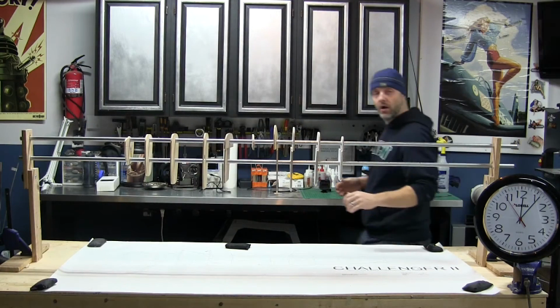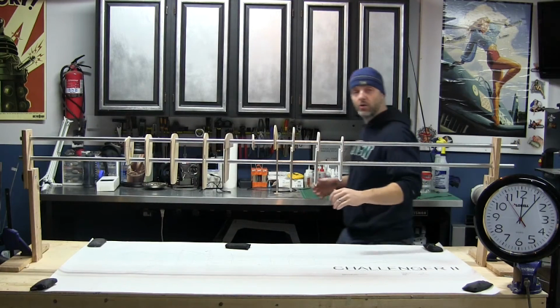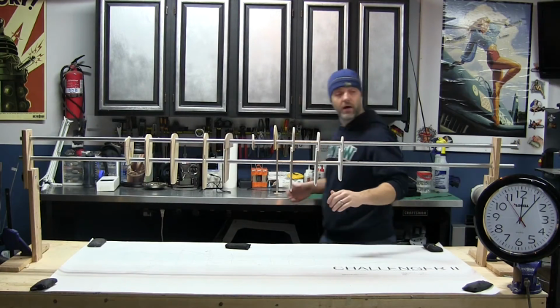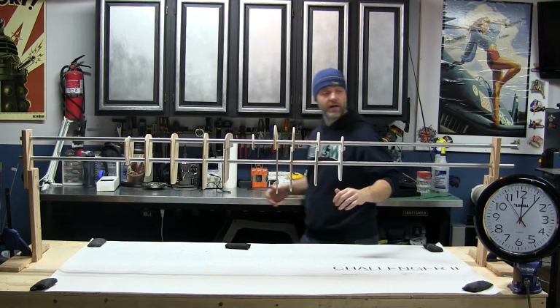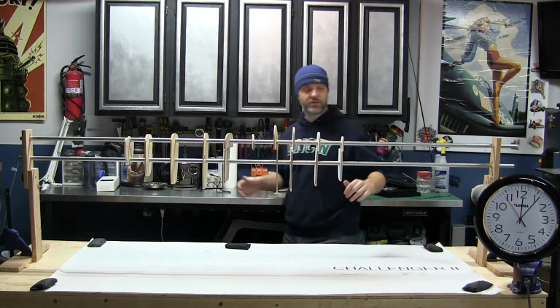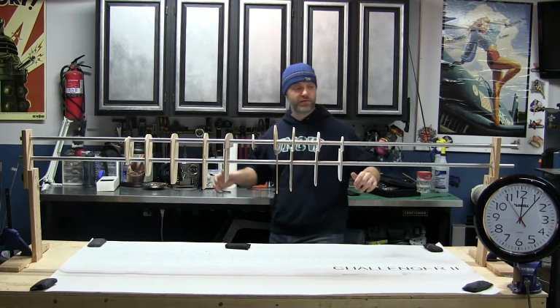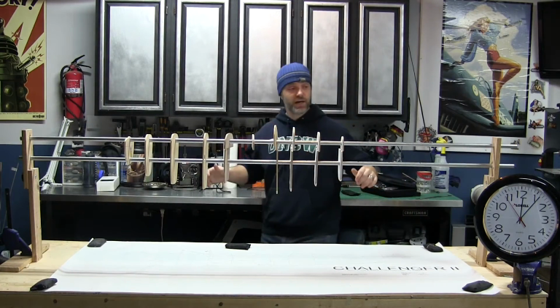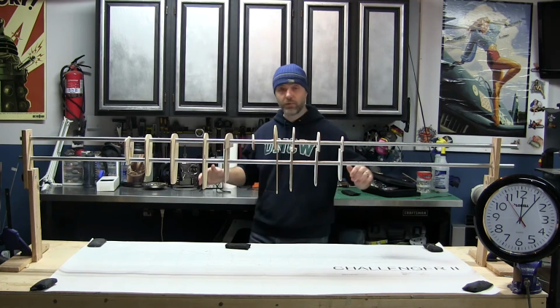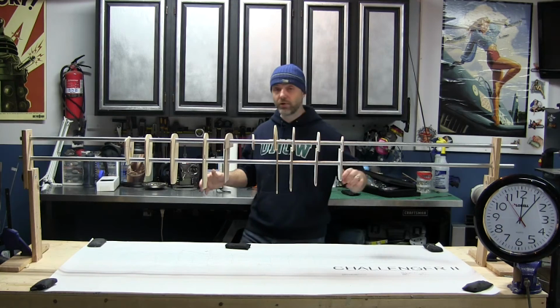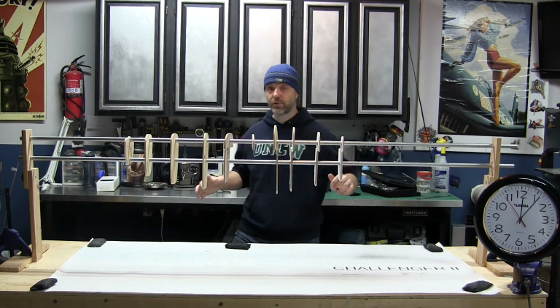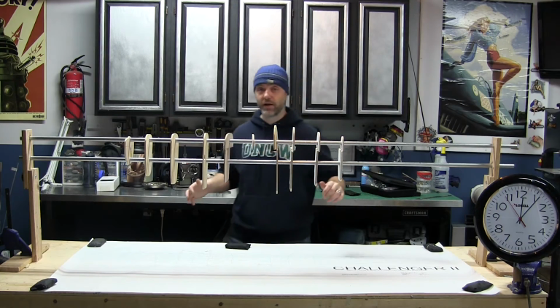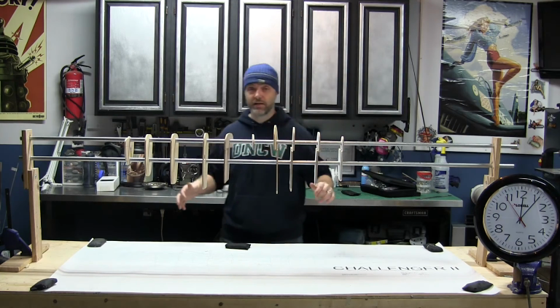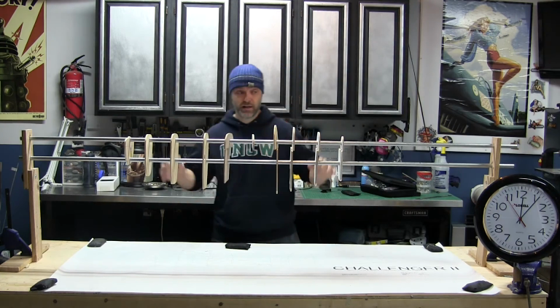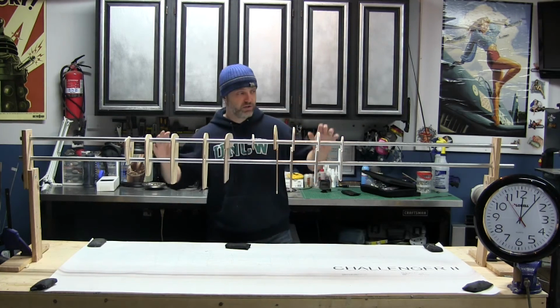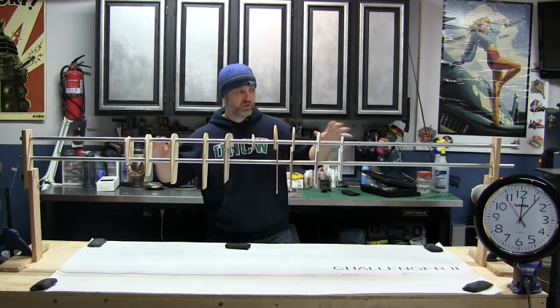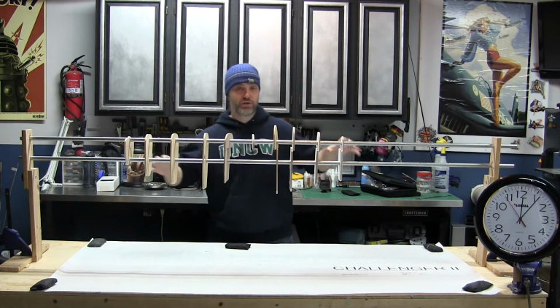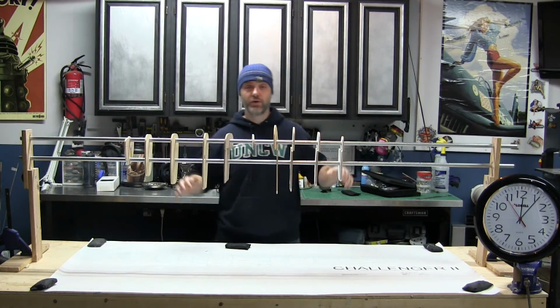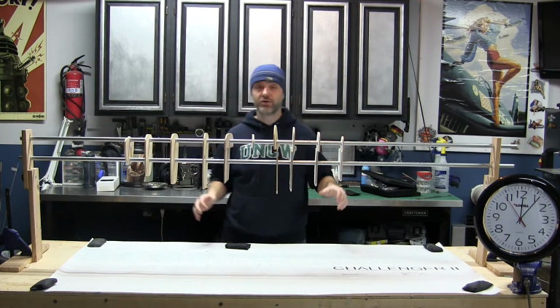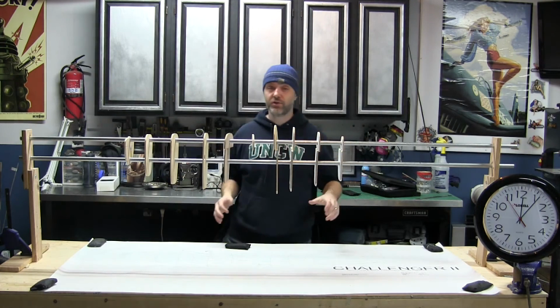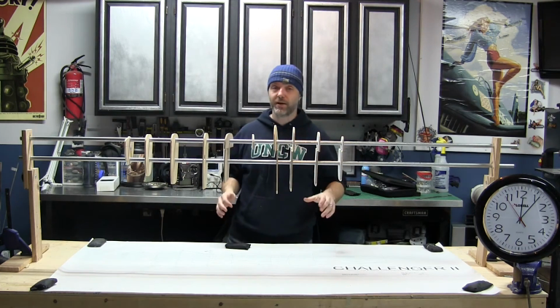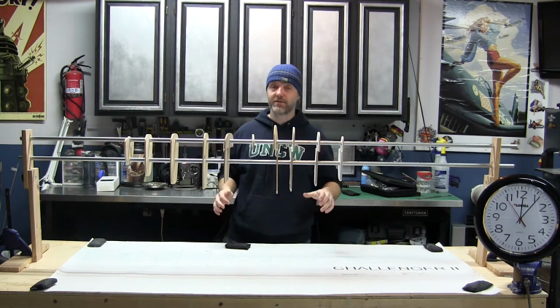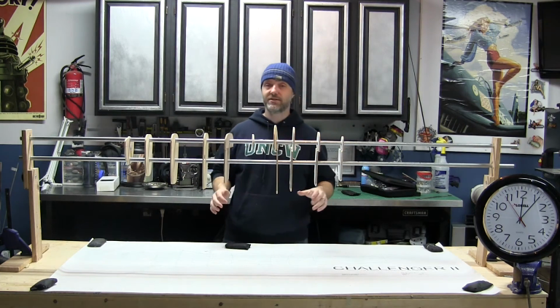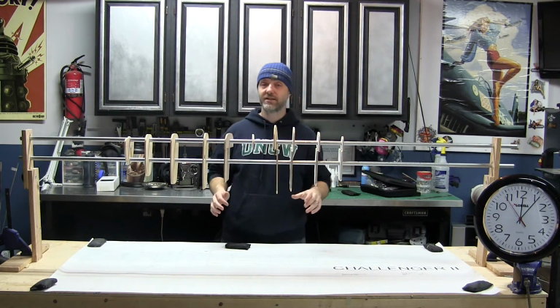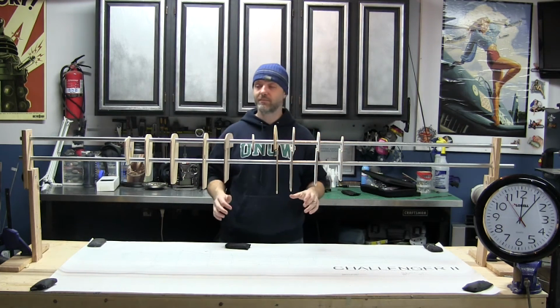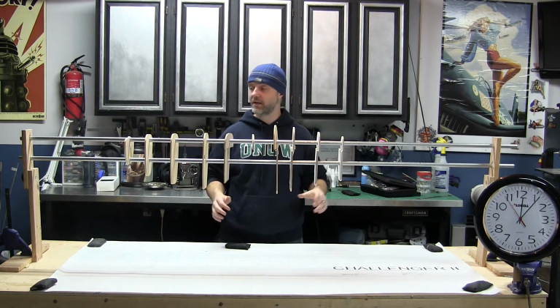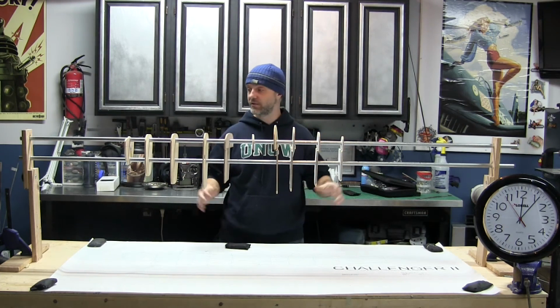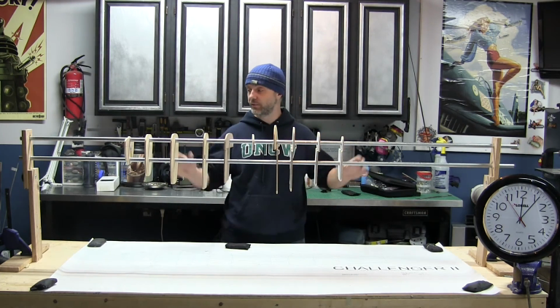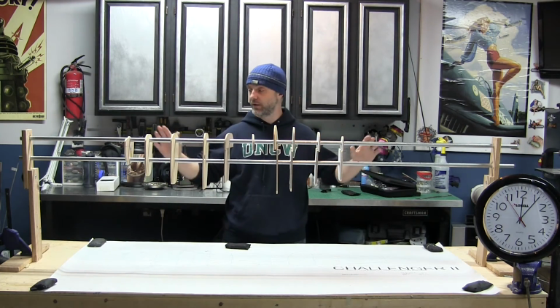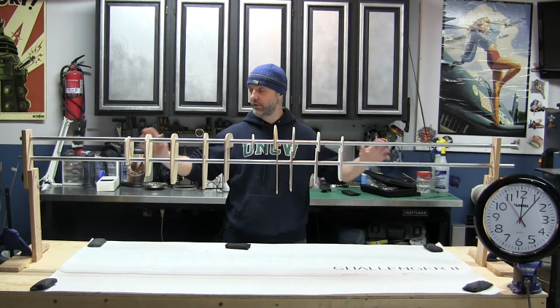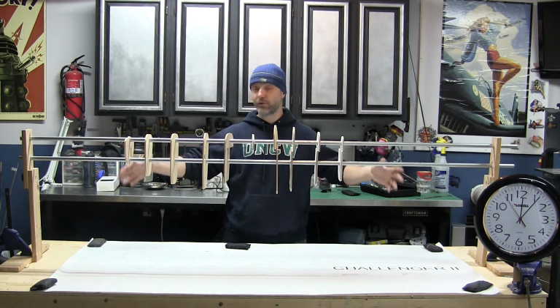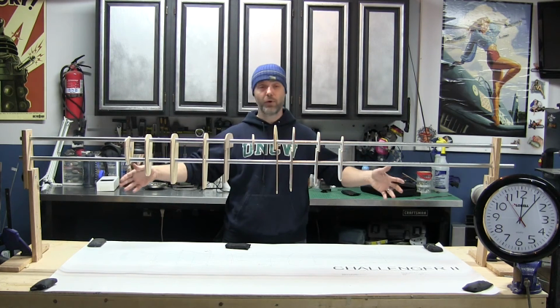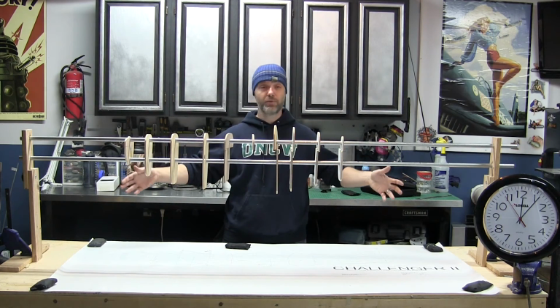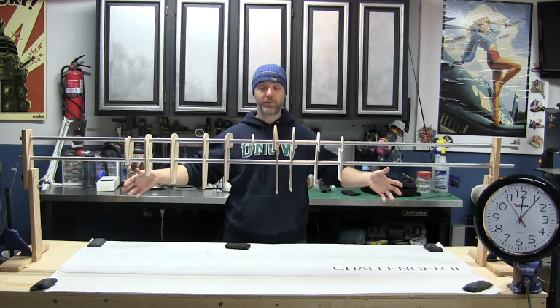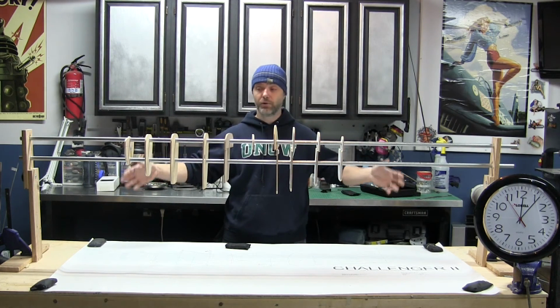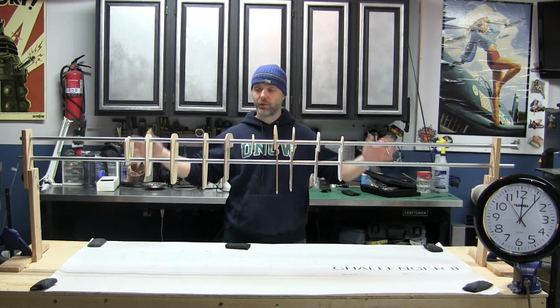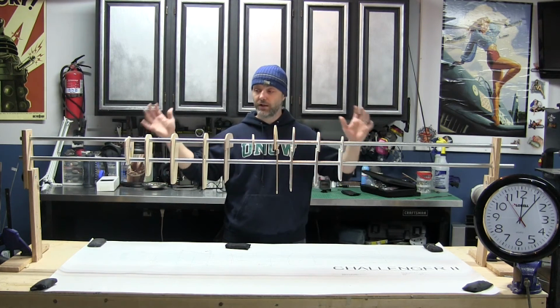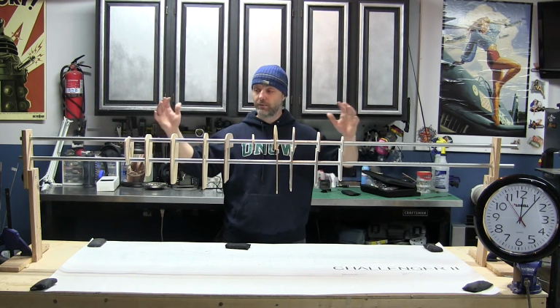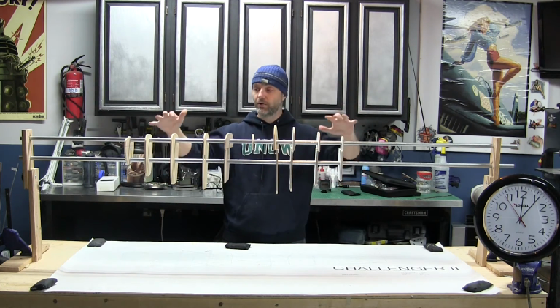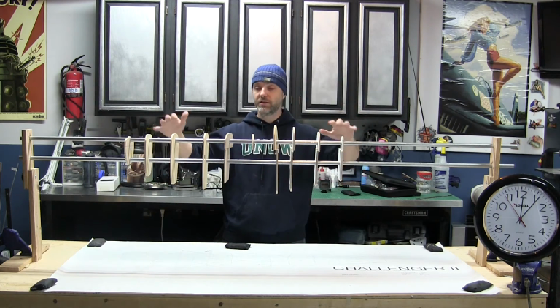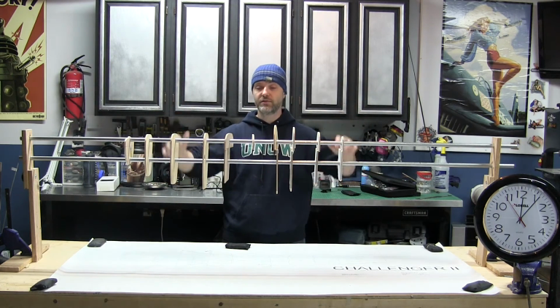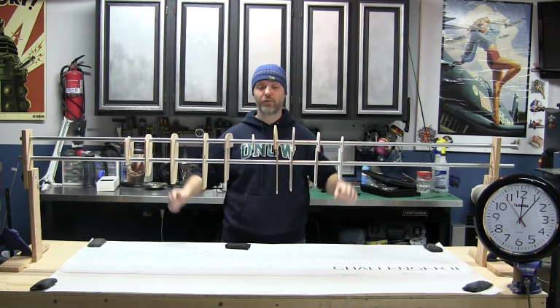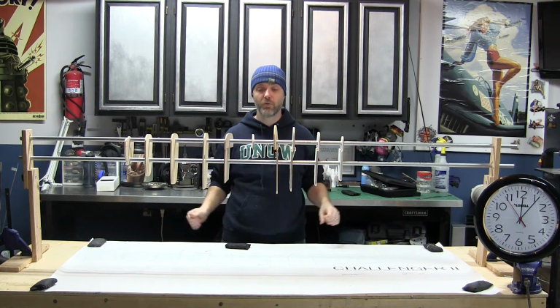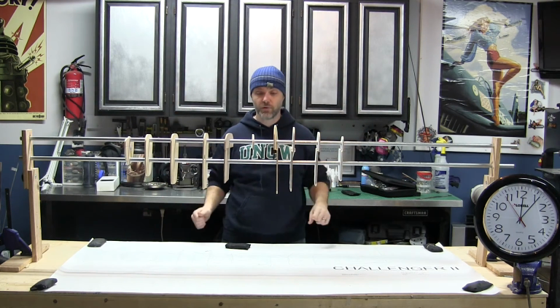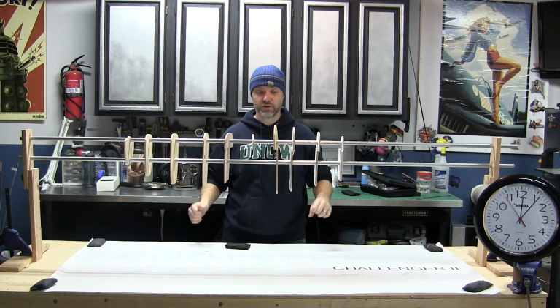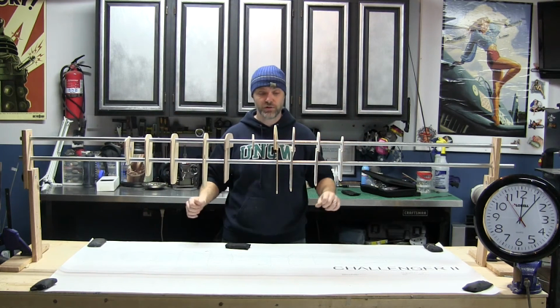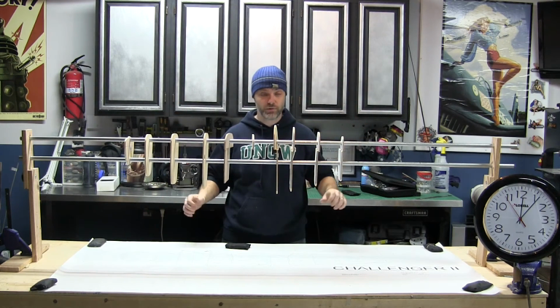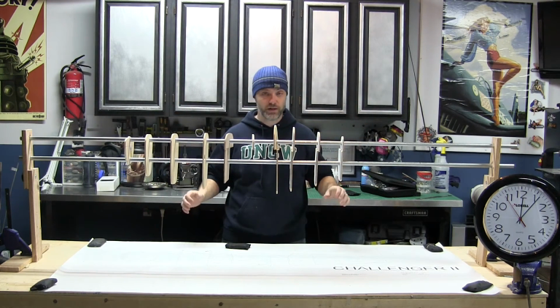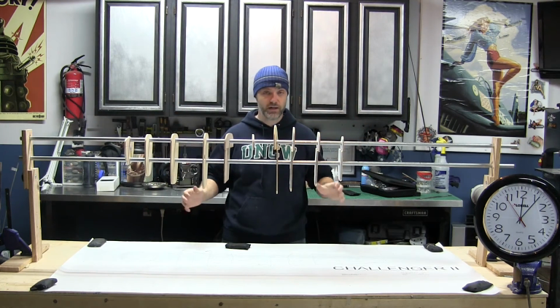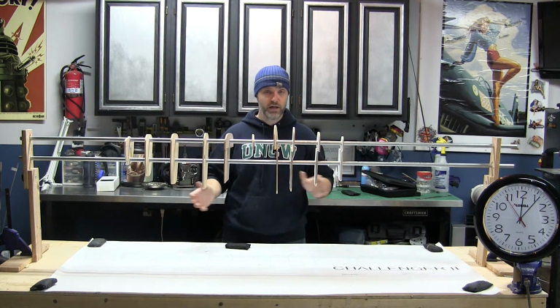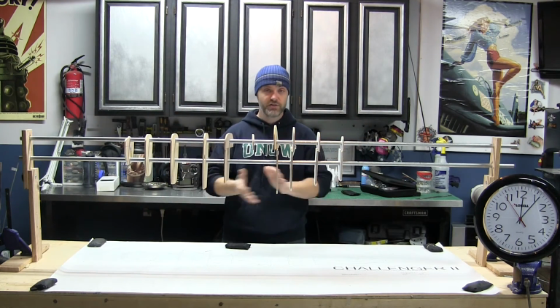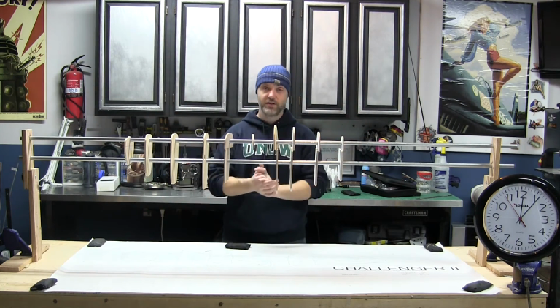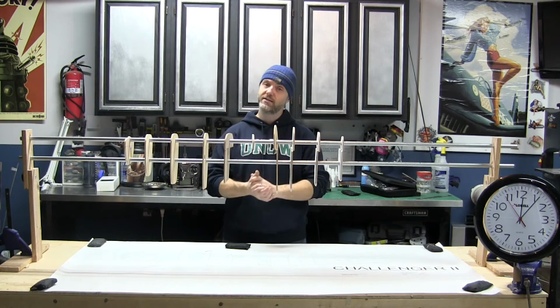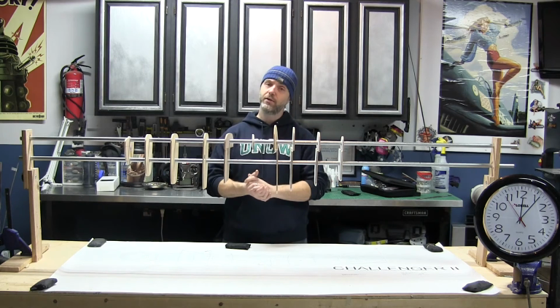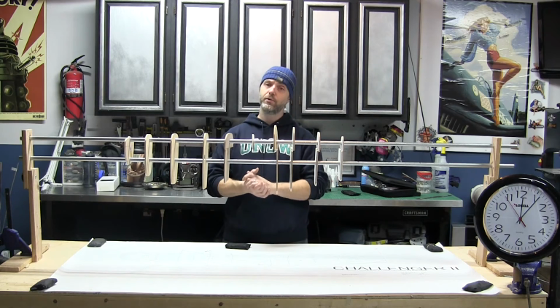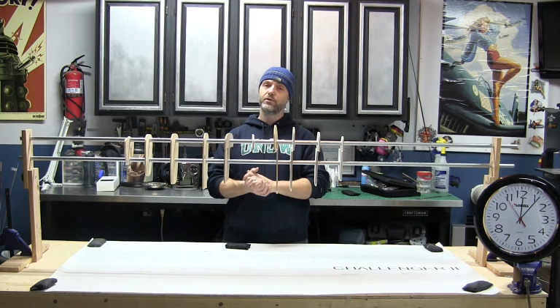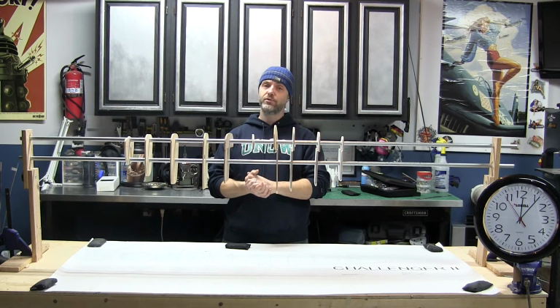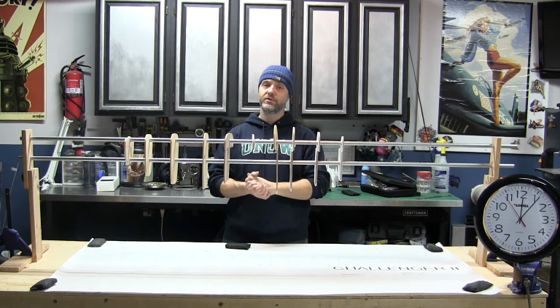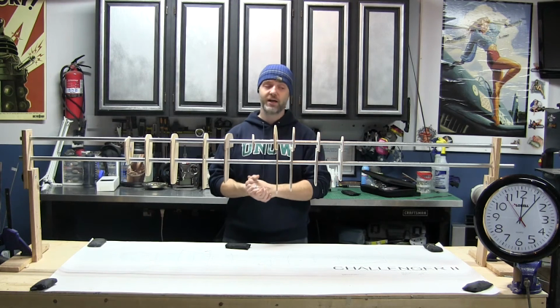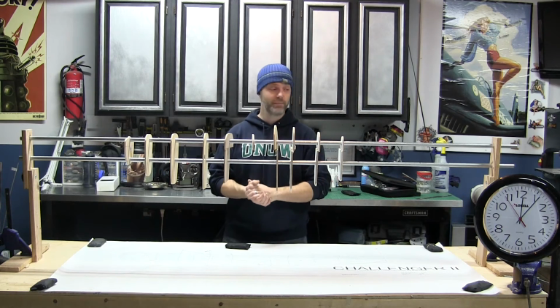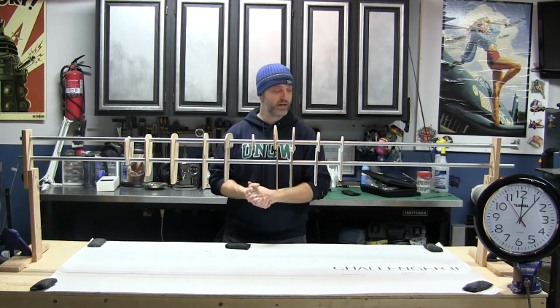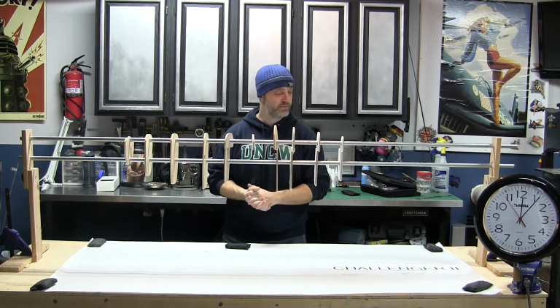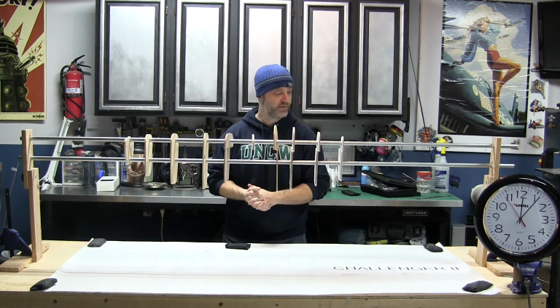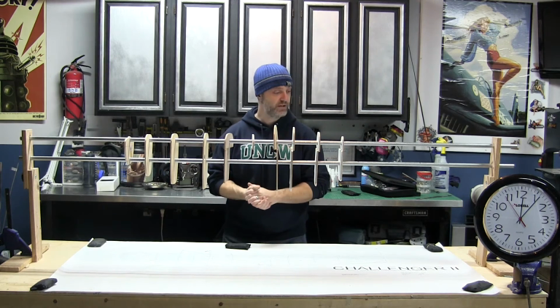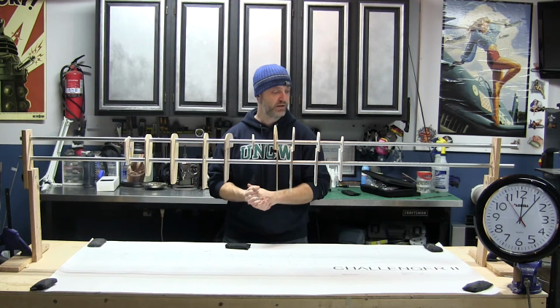Alright, so if that worked right, it should show it took about 6 minutes for me to throw up the build rig and put these formers on the rig. So that's how we're going to do the time-lapse videos.